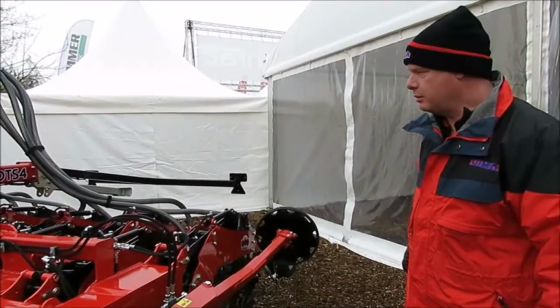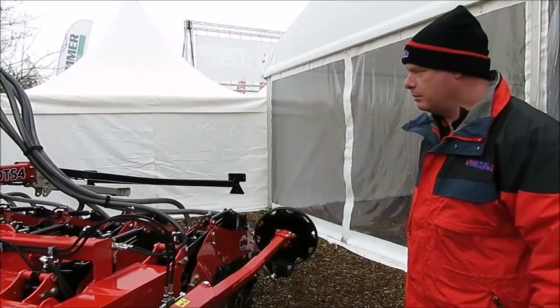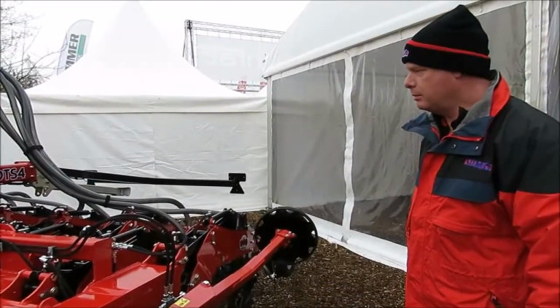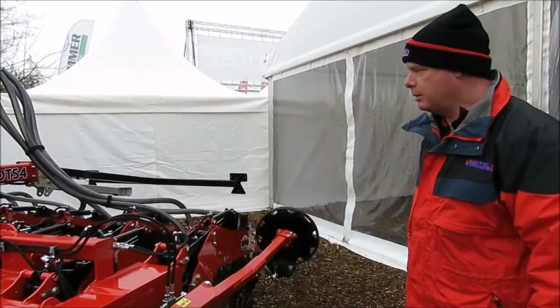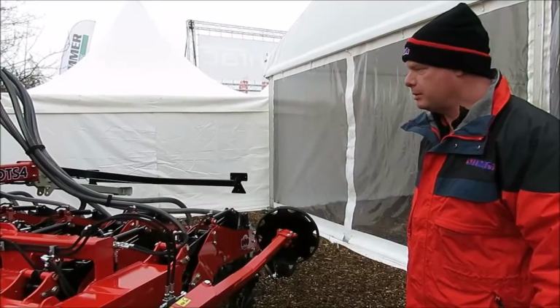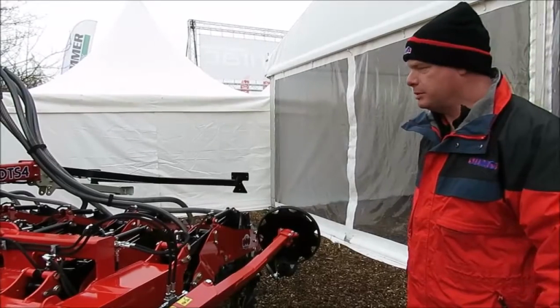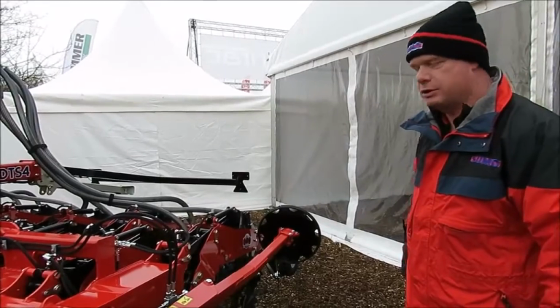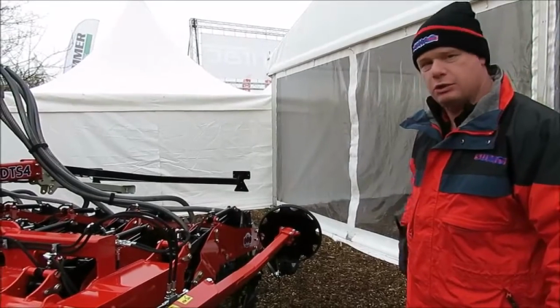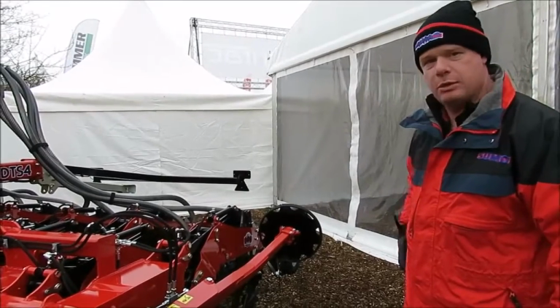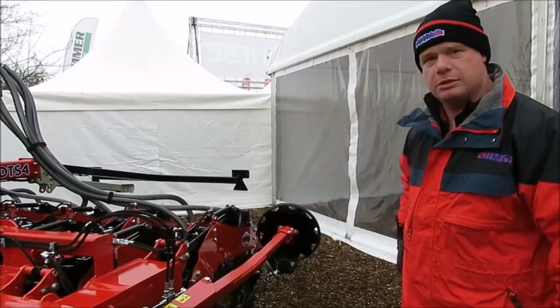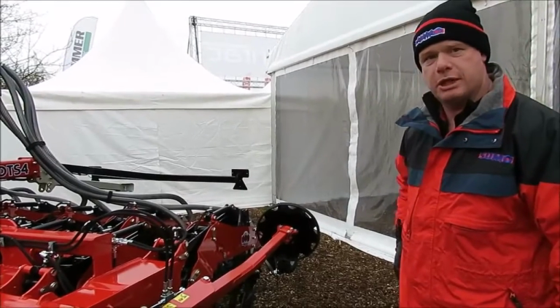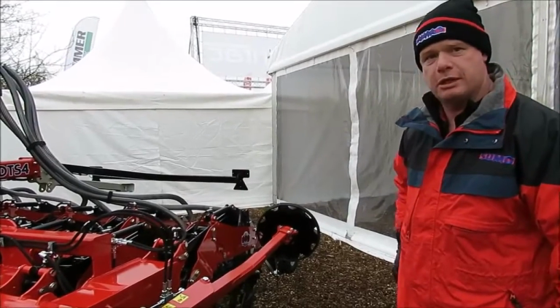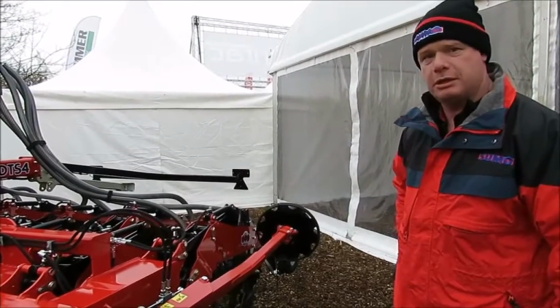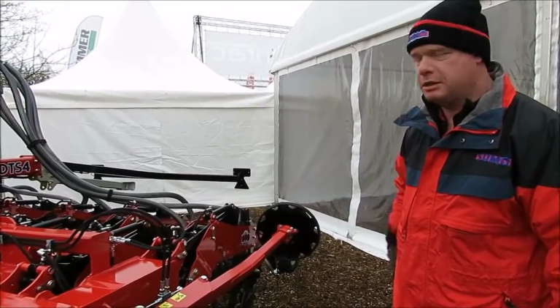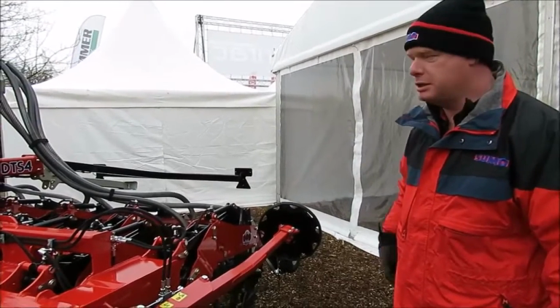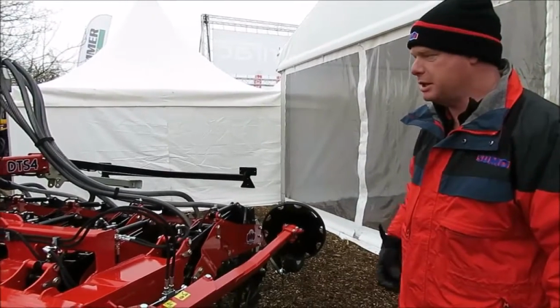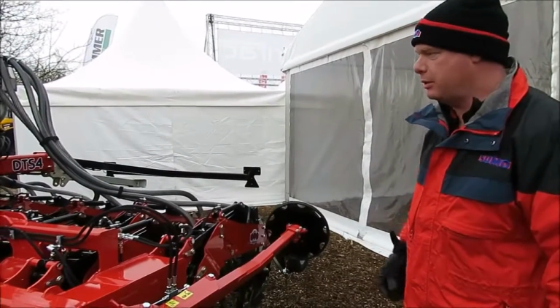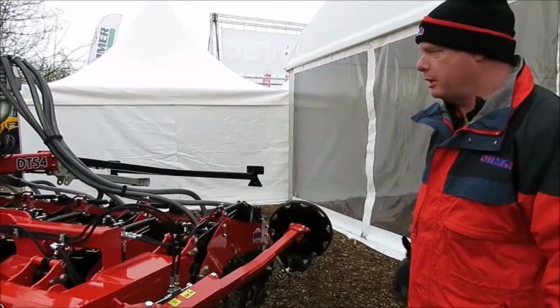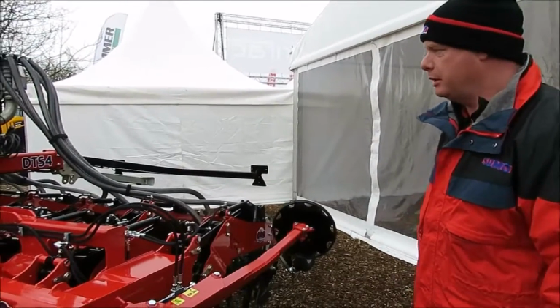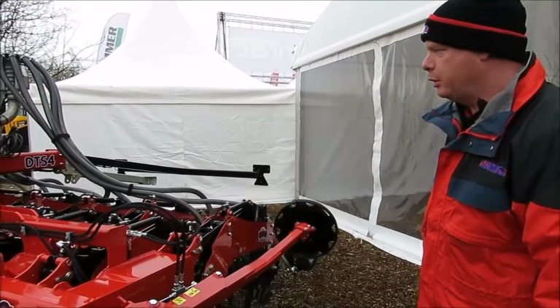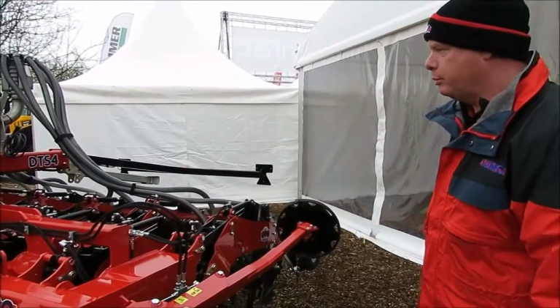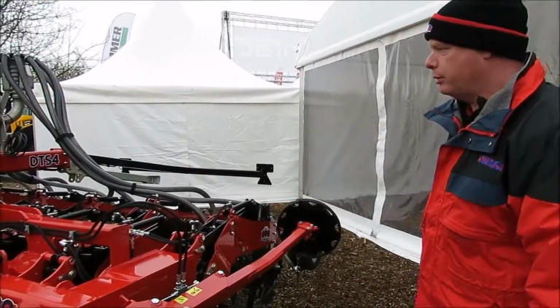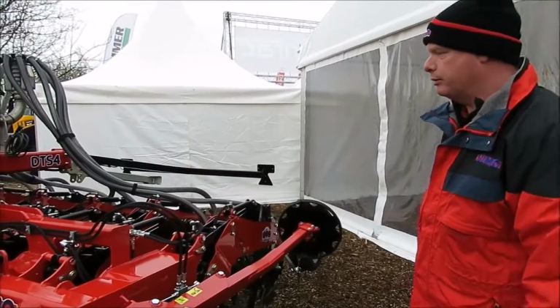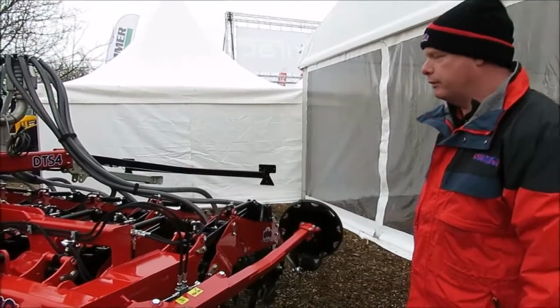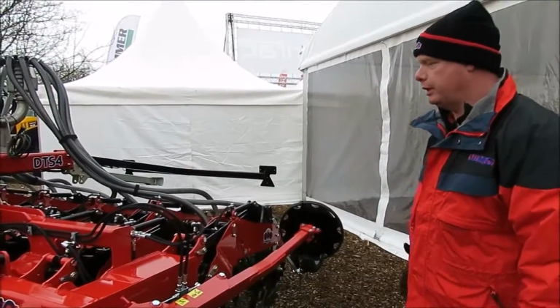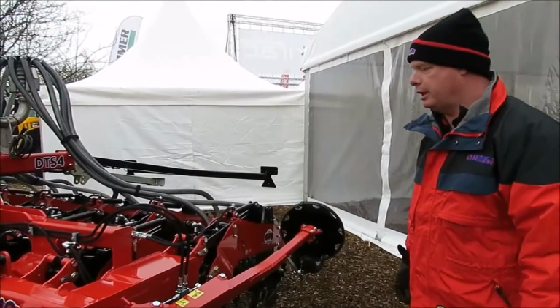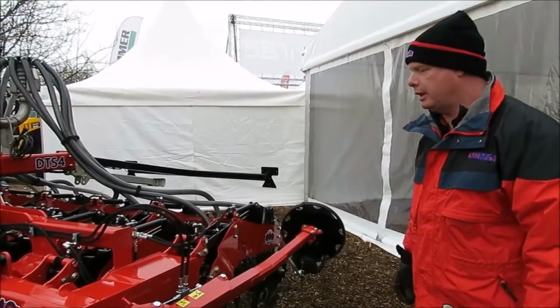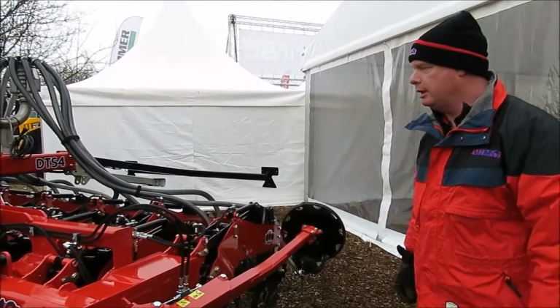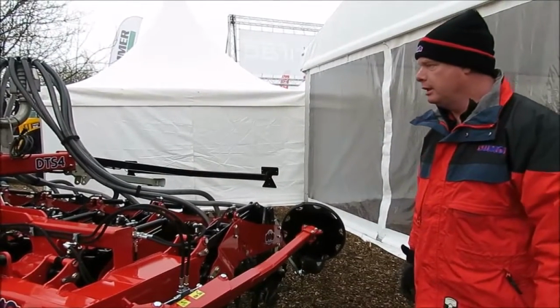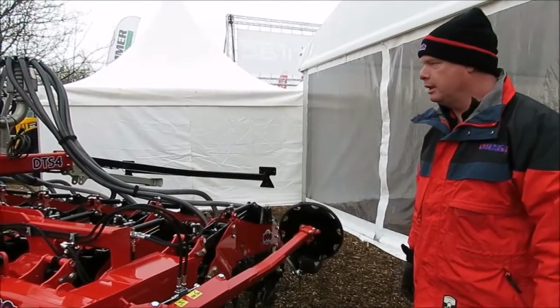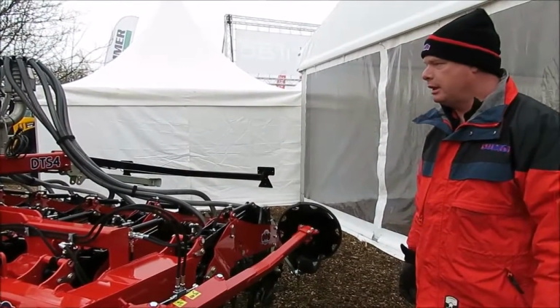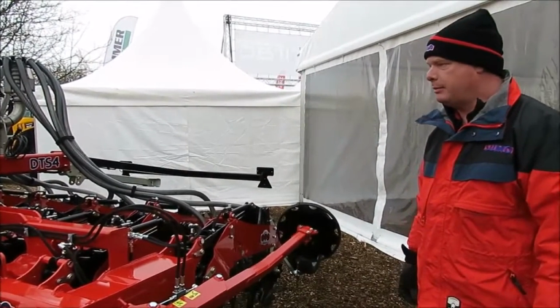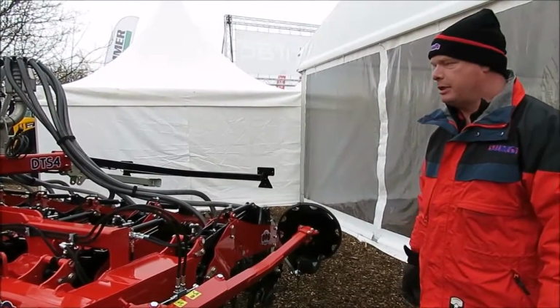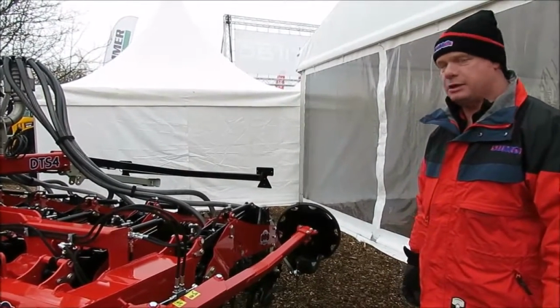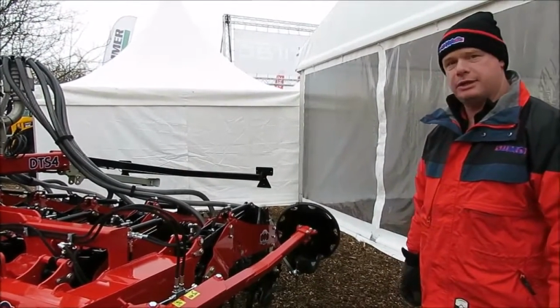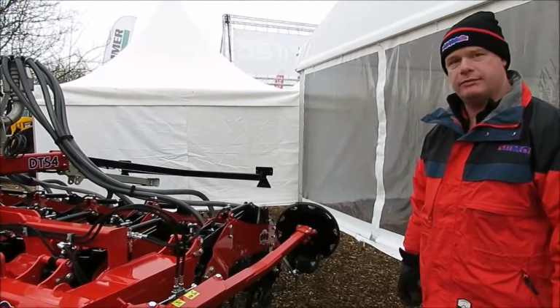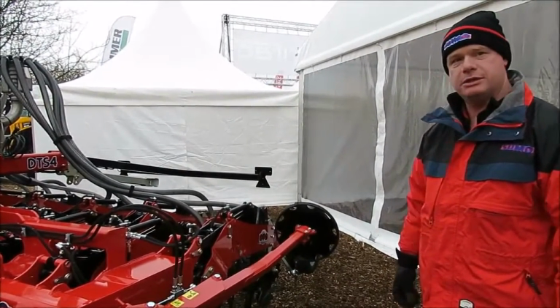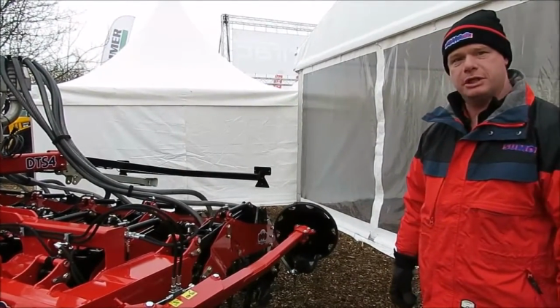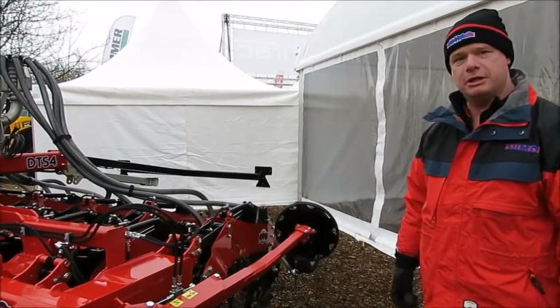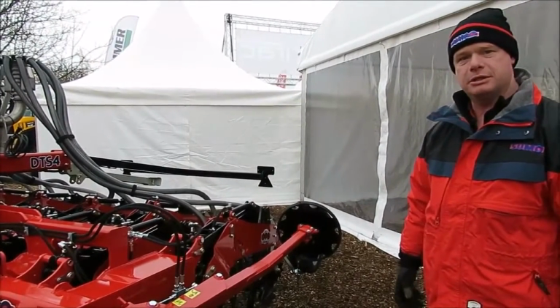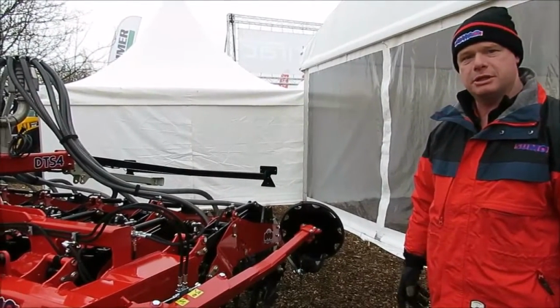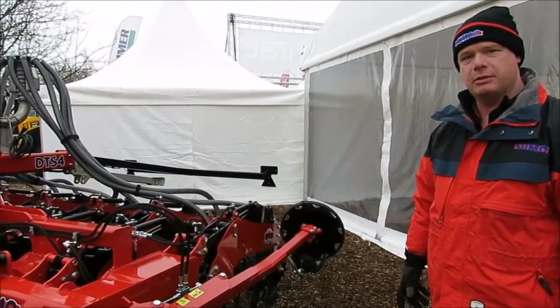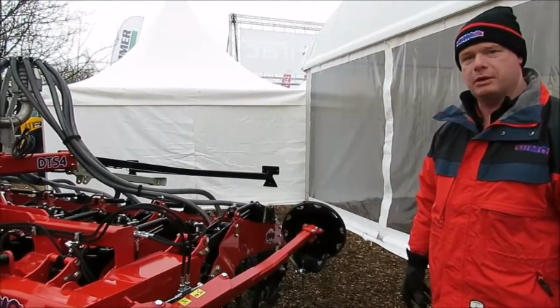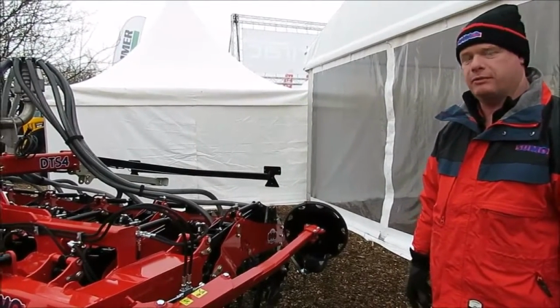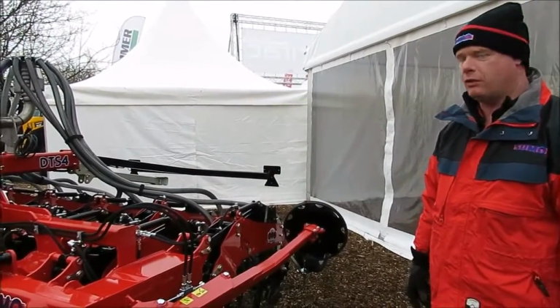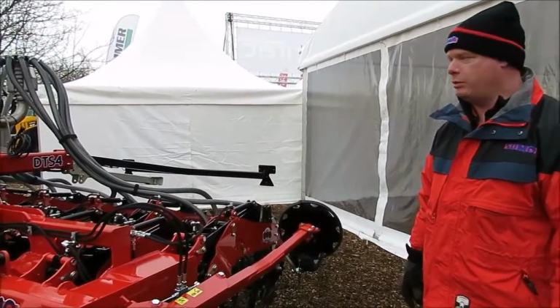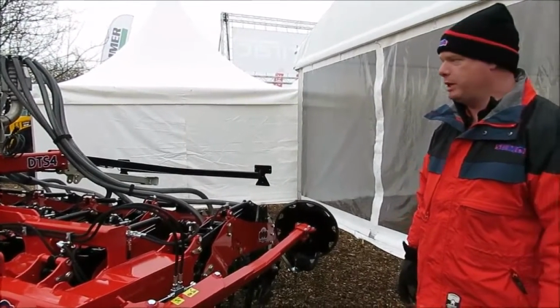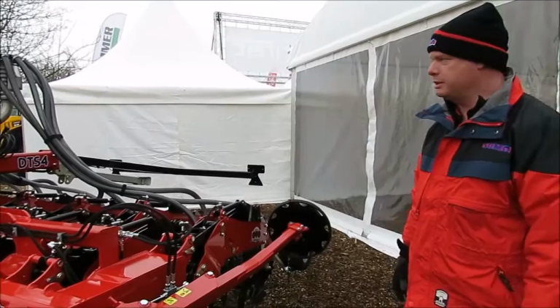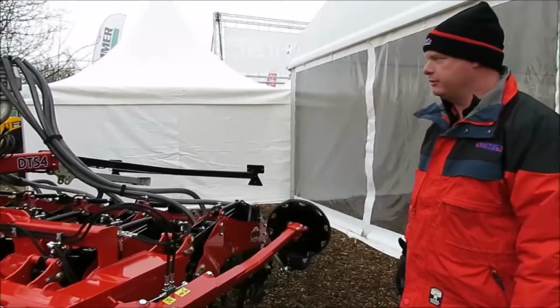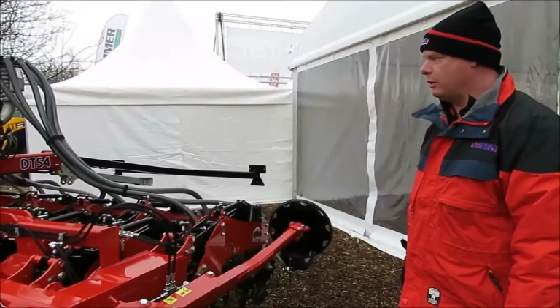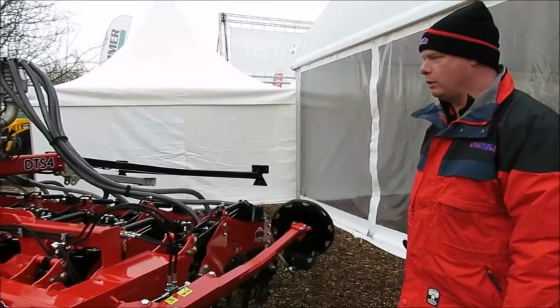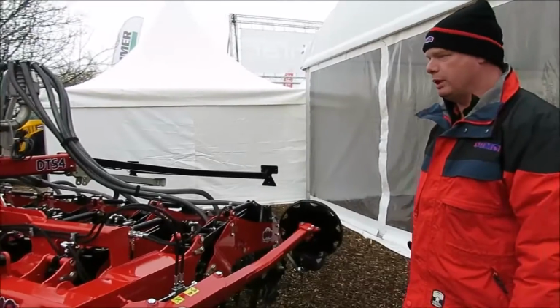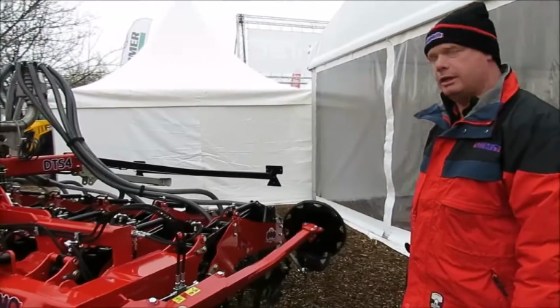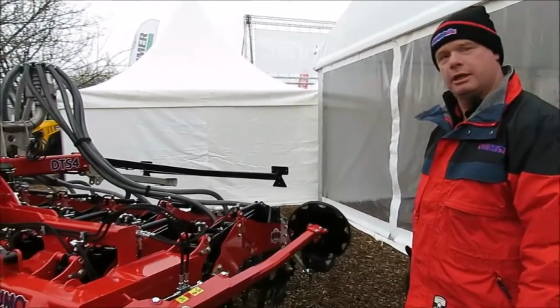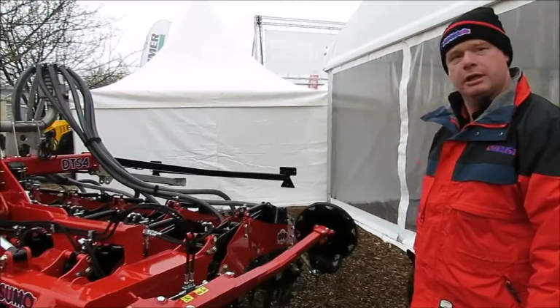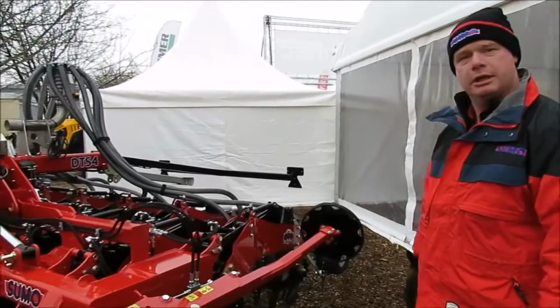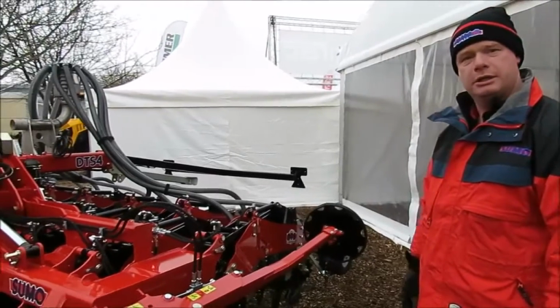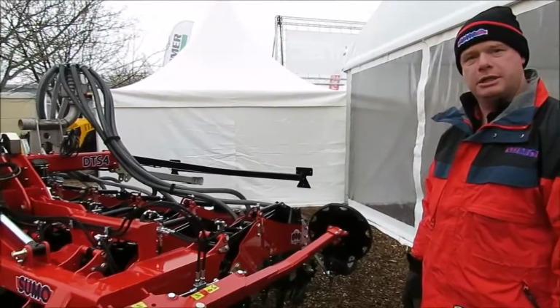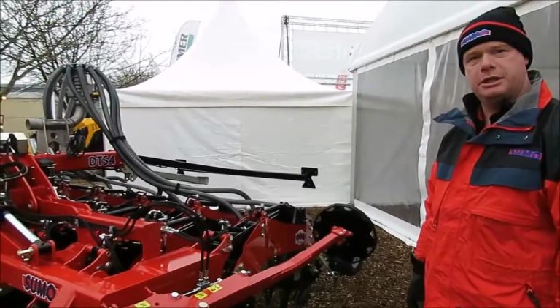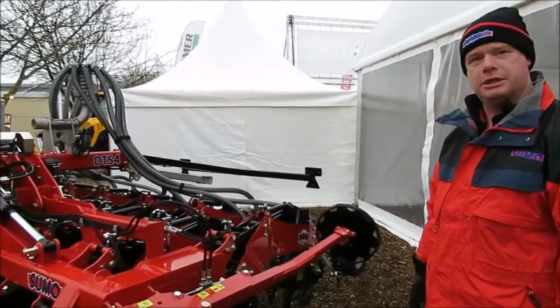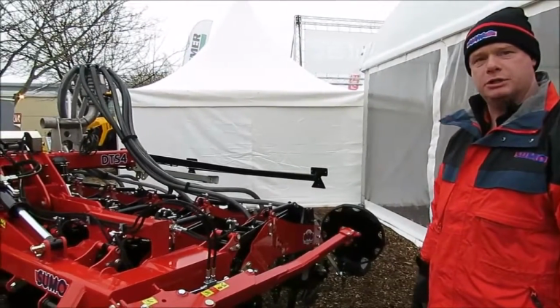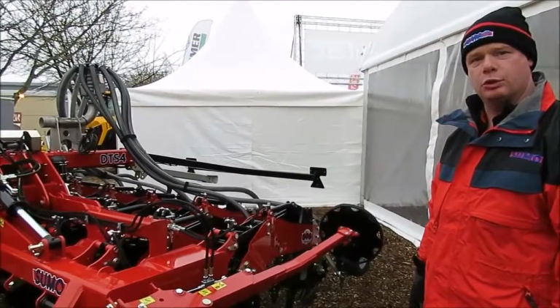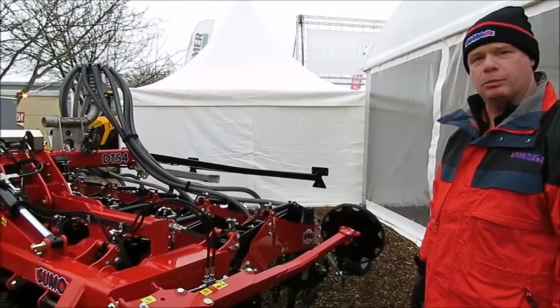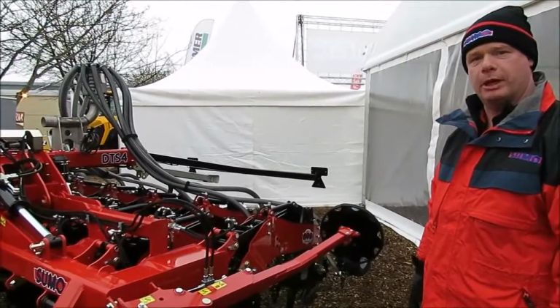Welcome to the SUMO stand. This is our new product for the Lama 17 — our 4-metre folding DTS toolbar.